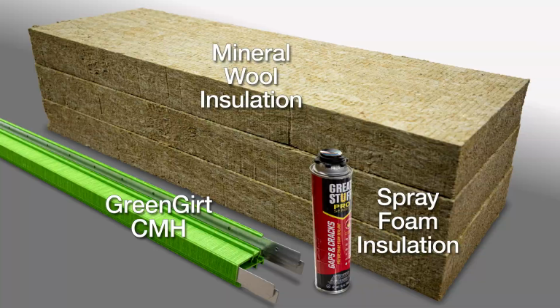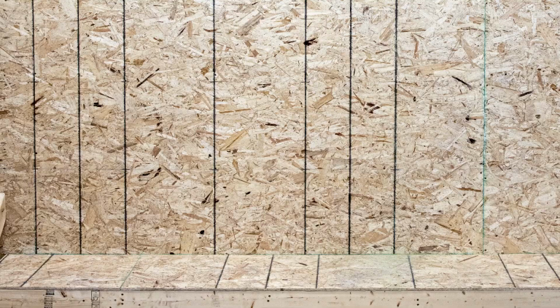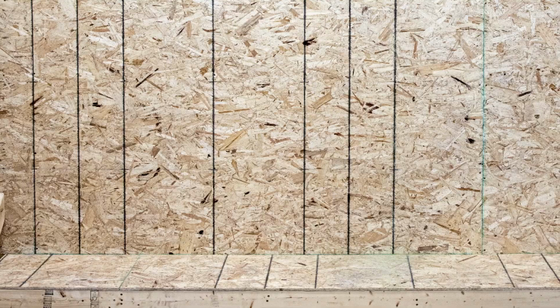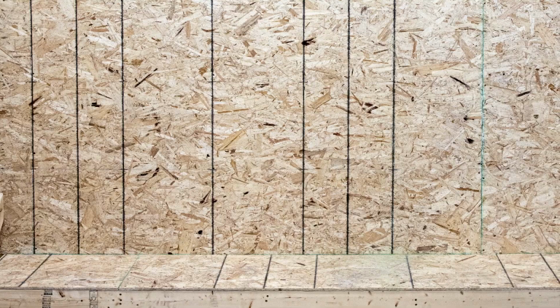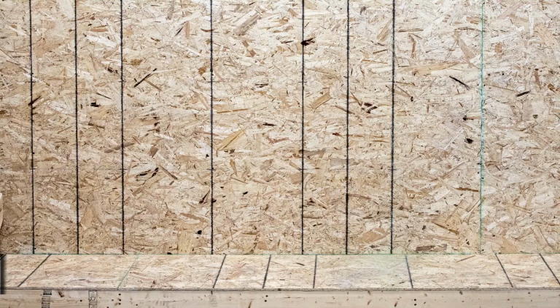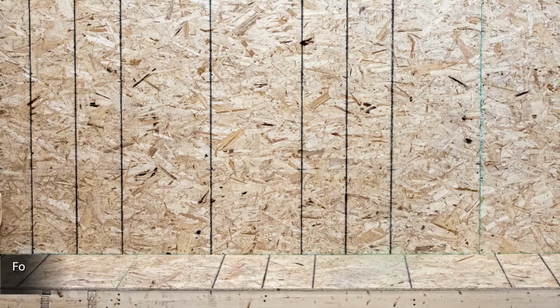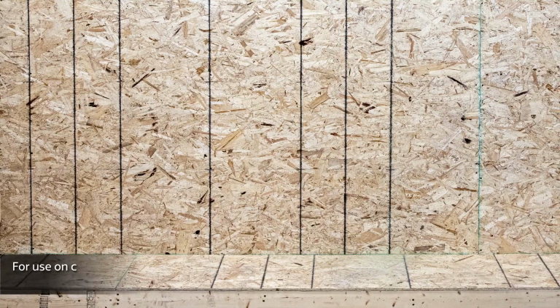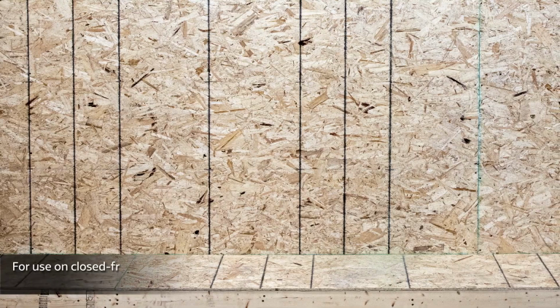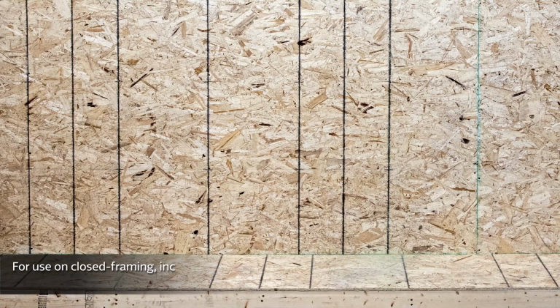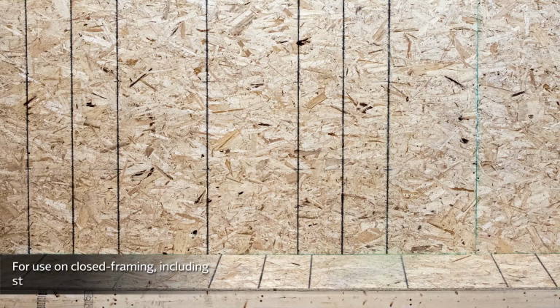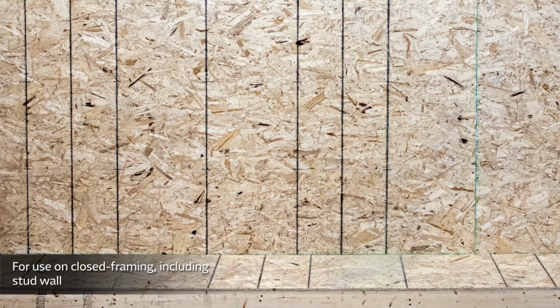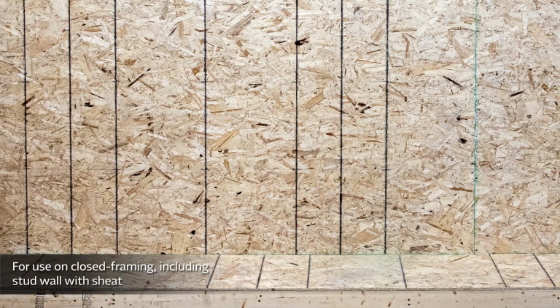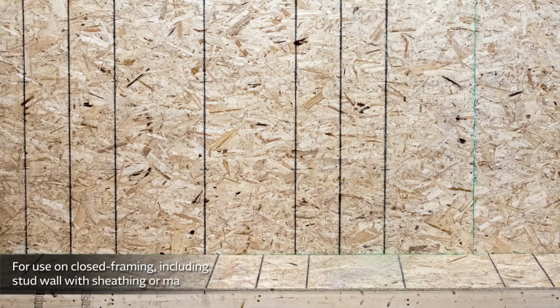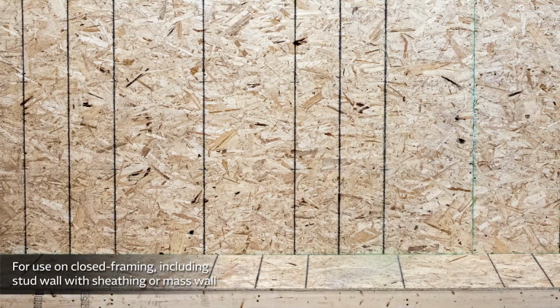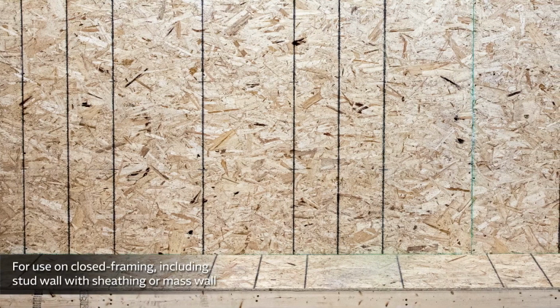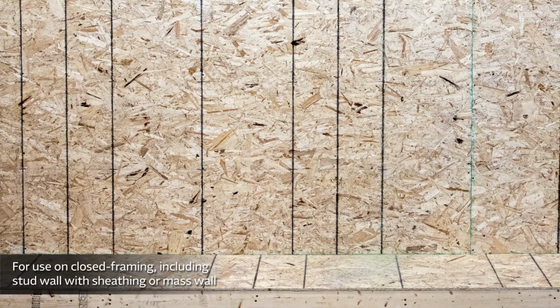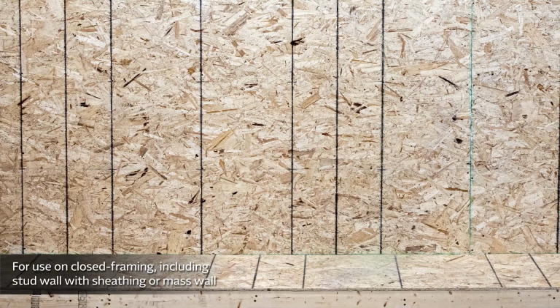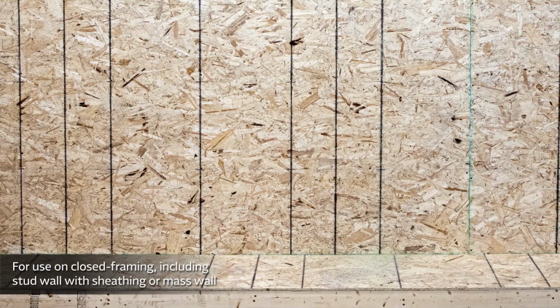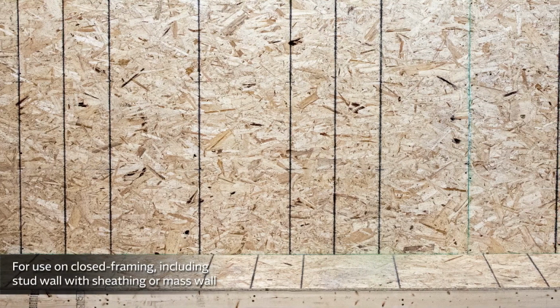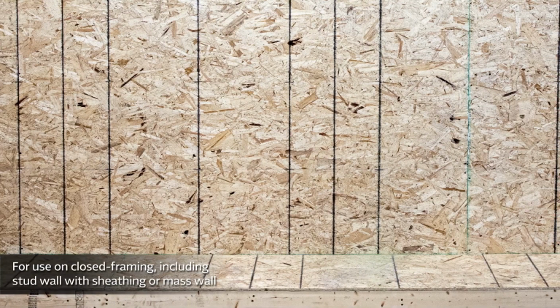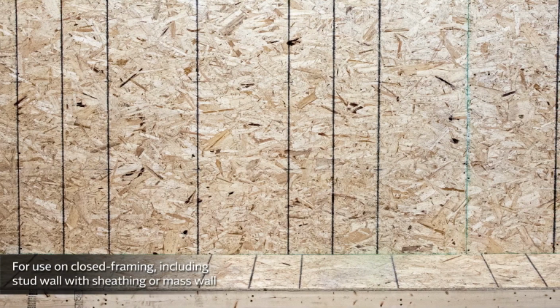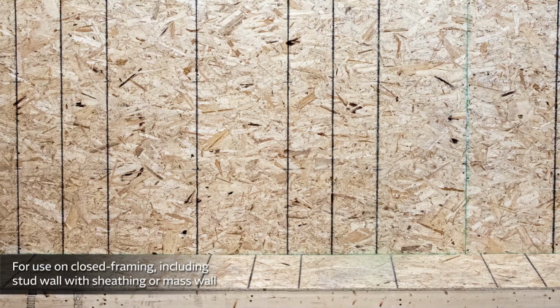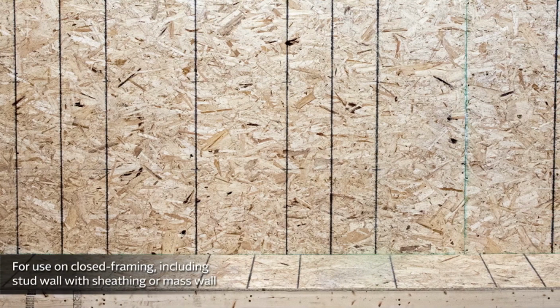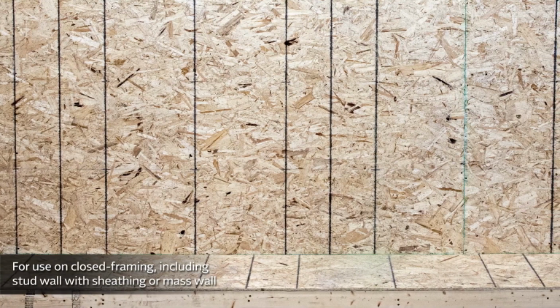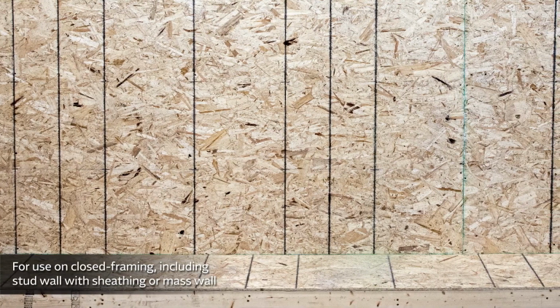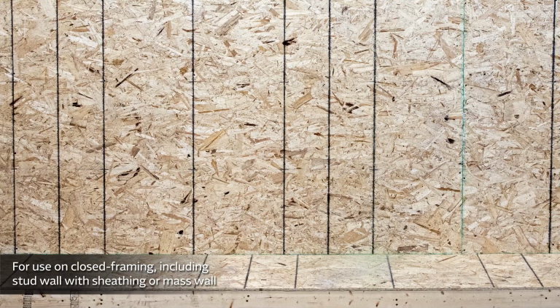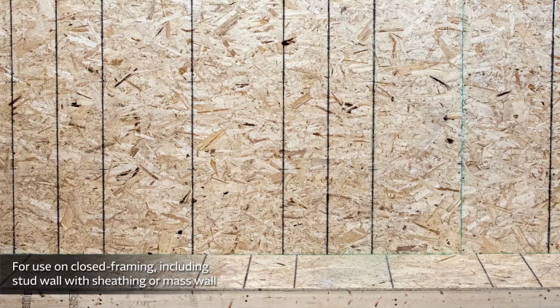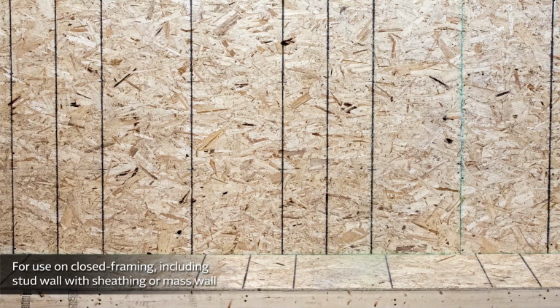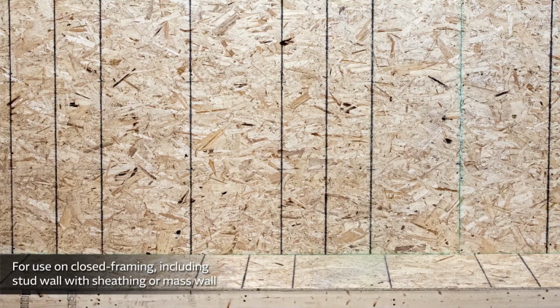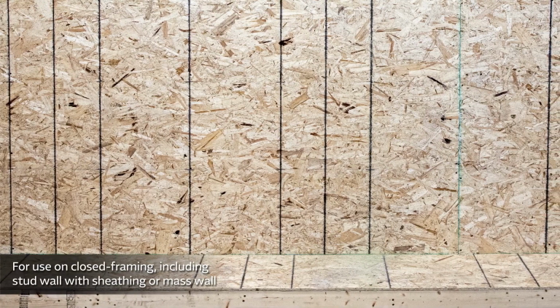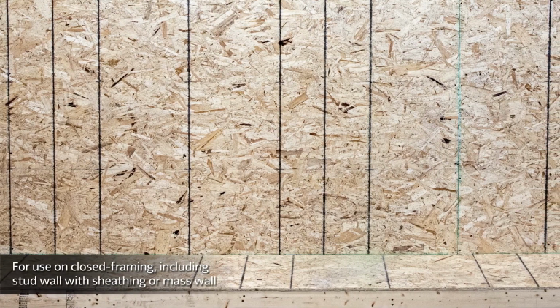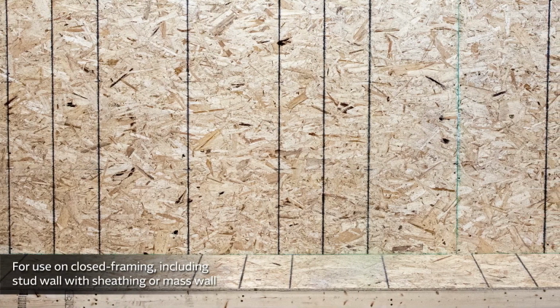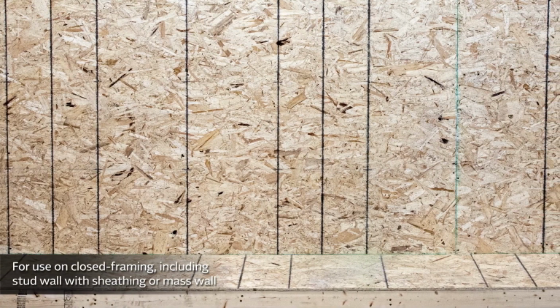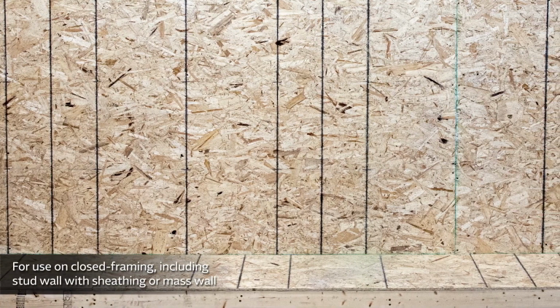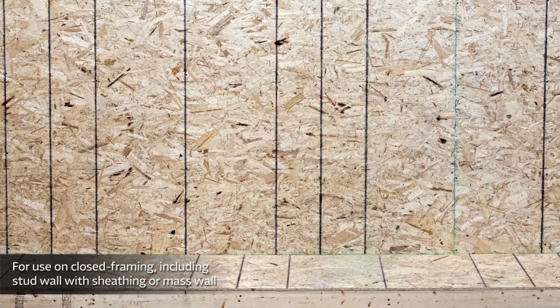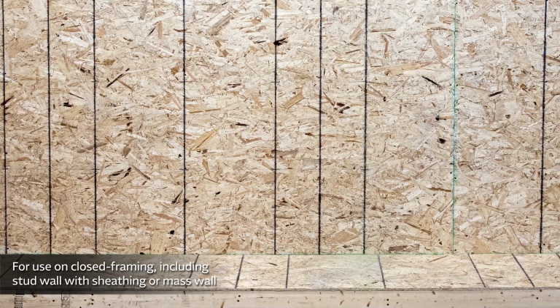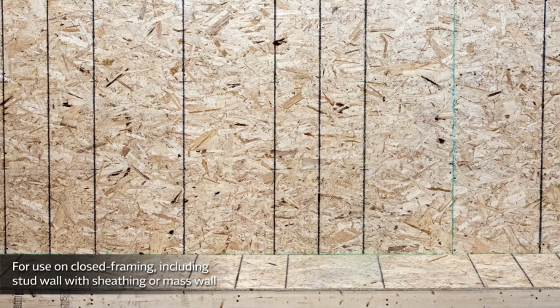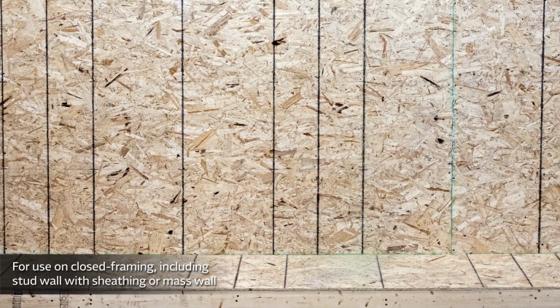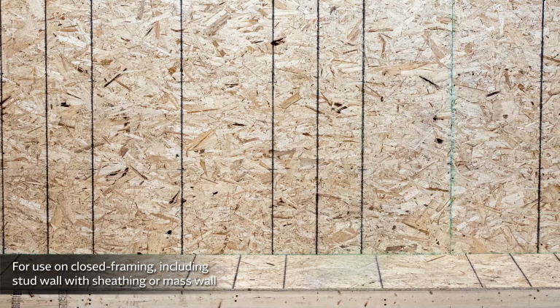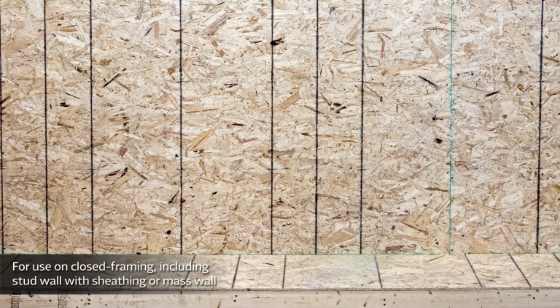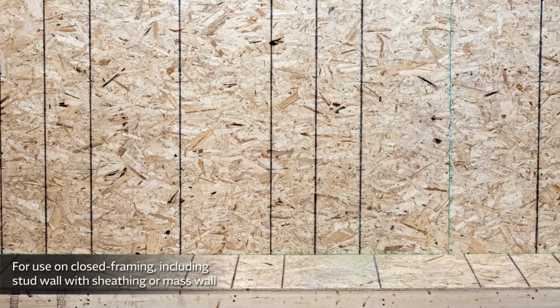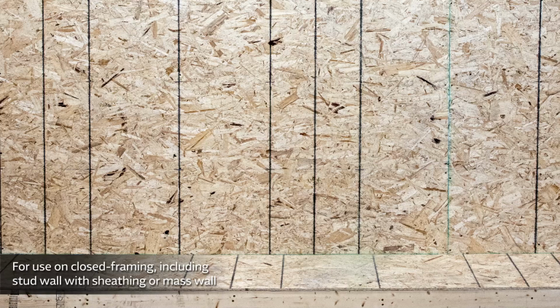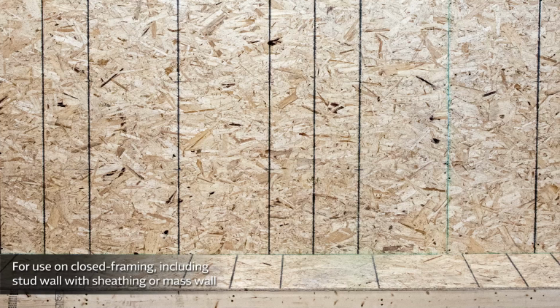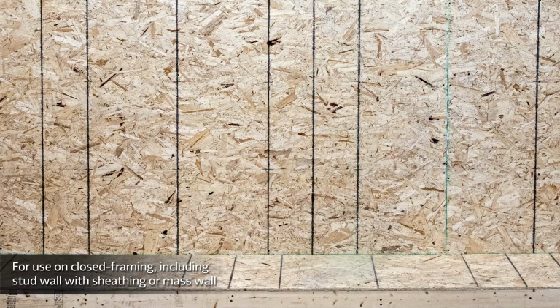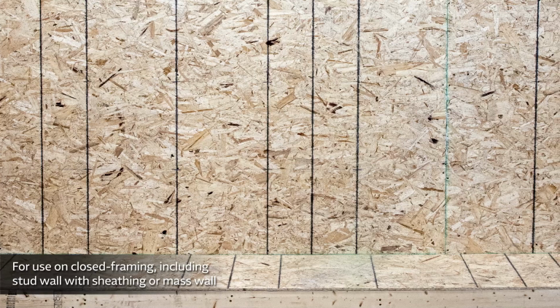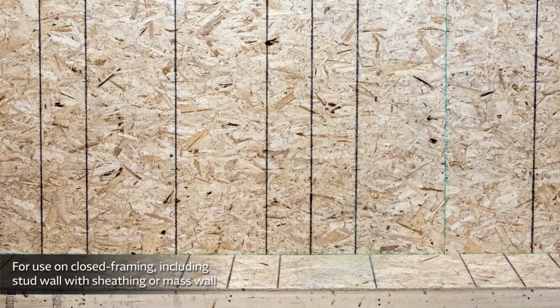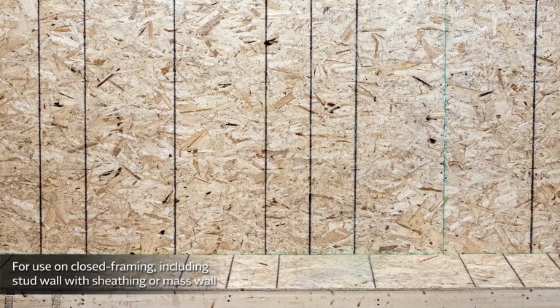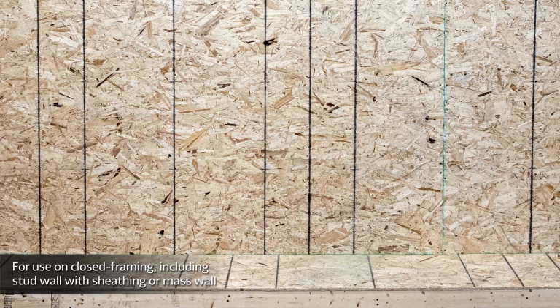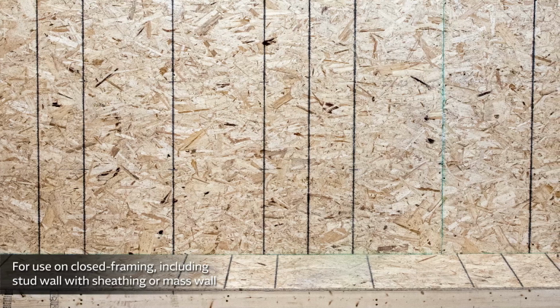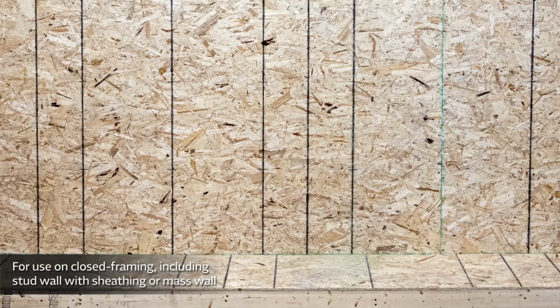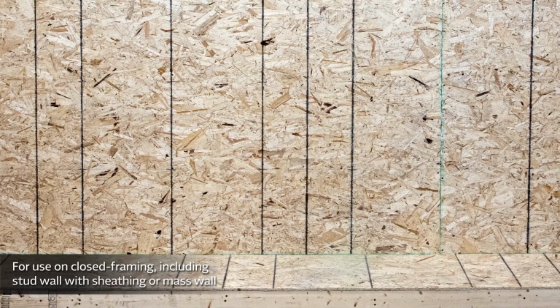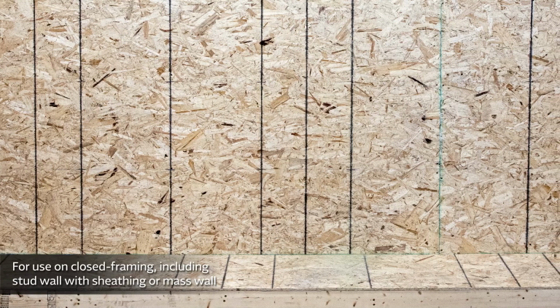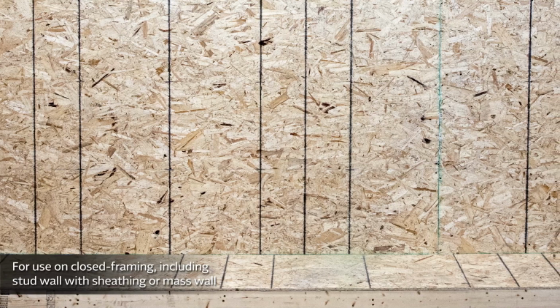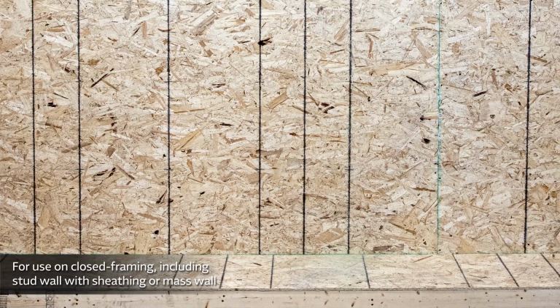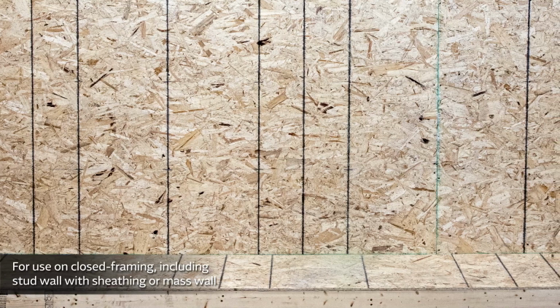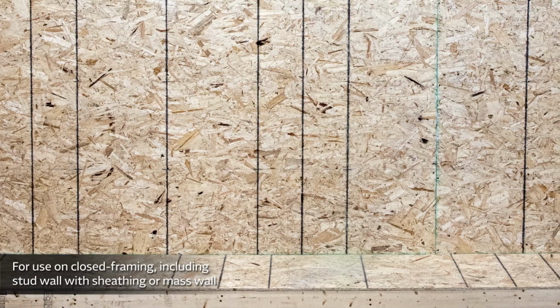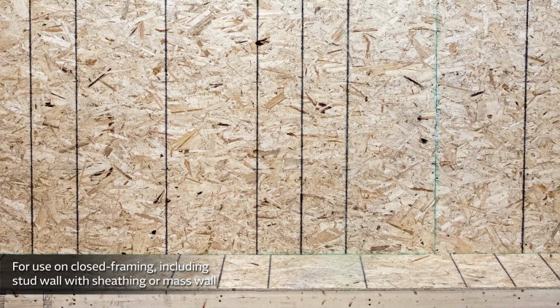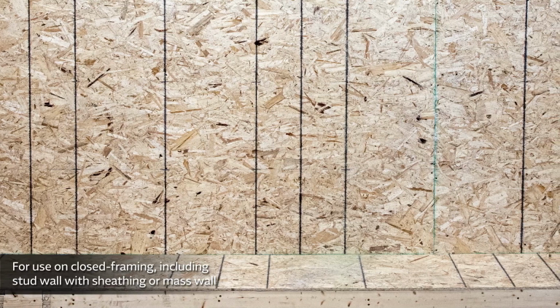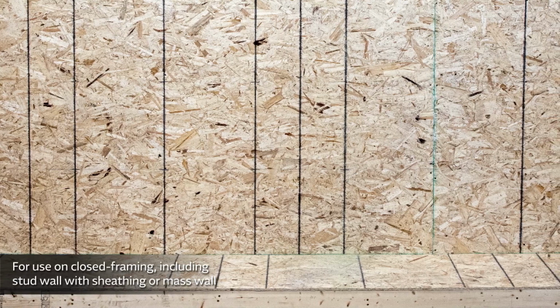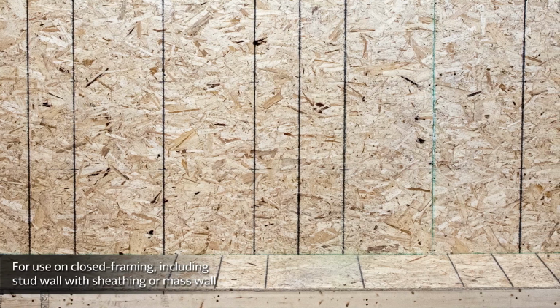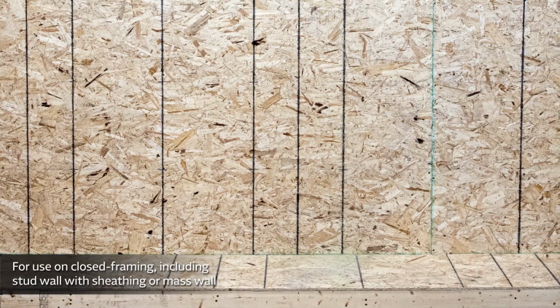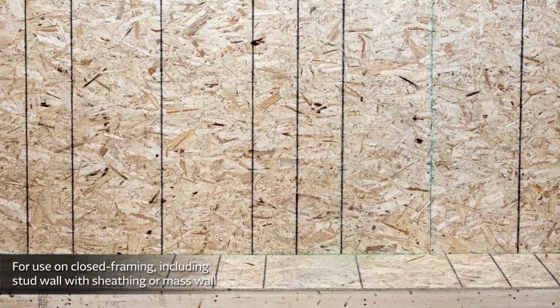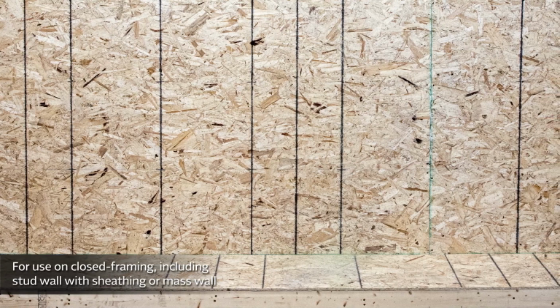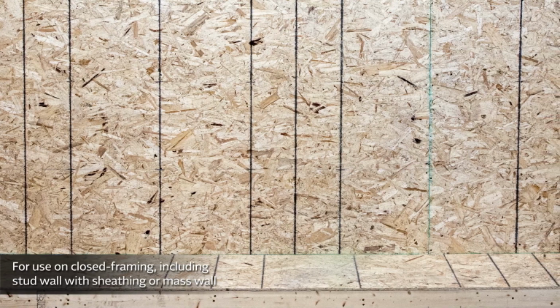The installation method of your project may be dependent on various factors, such as cladding type, project timelines, or weather conditions.